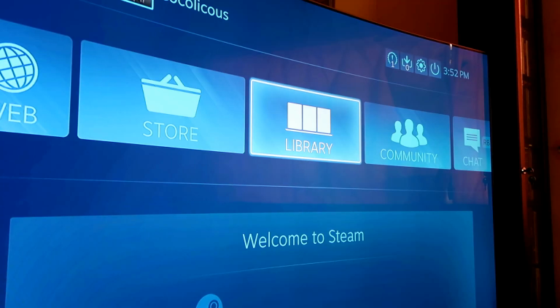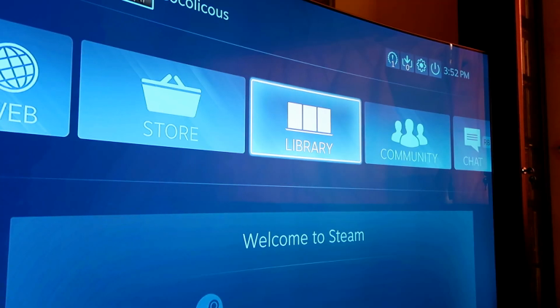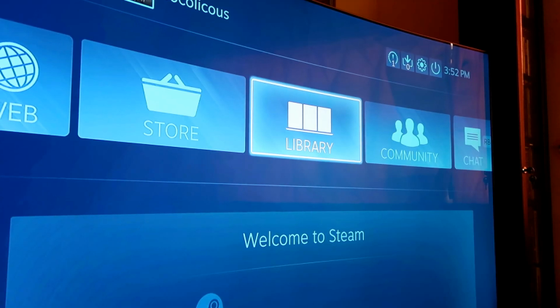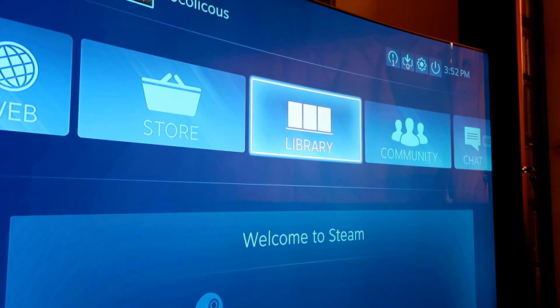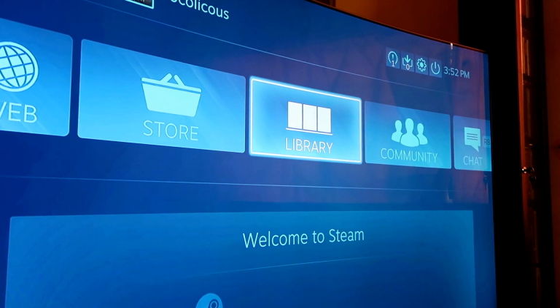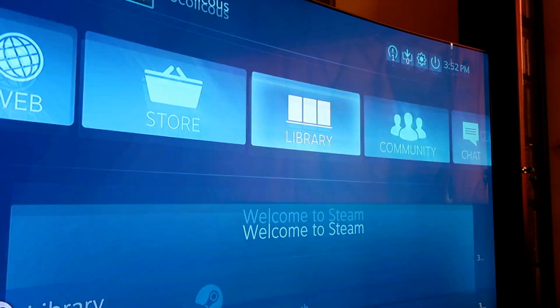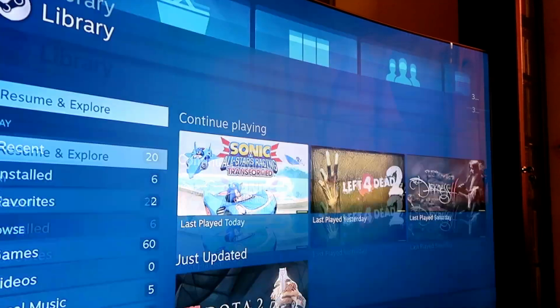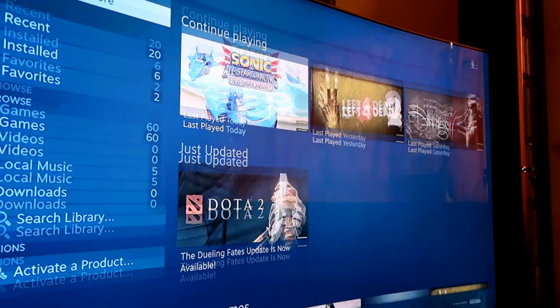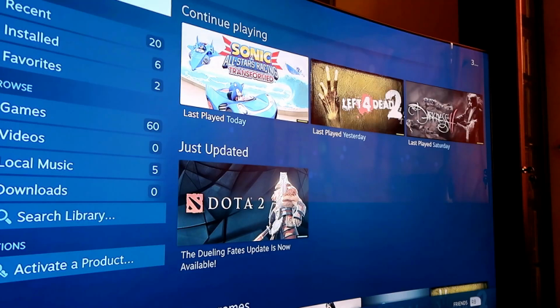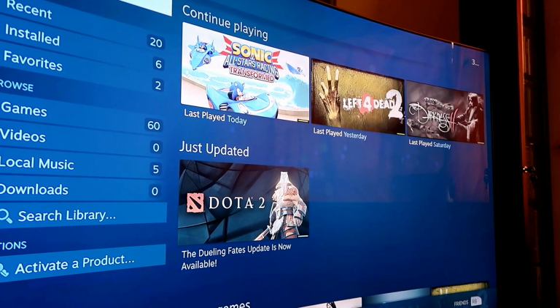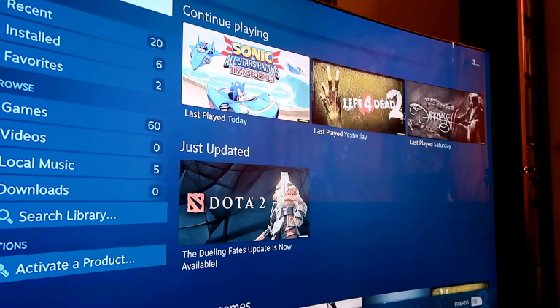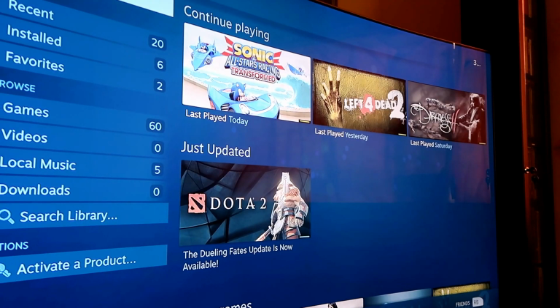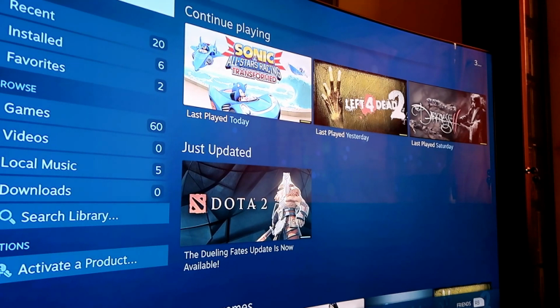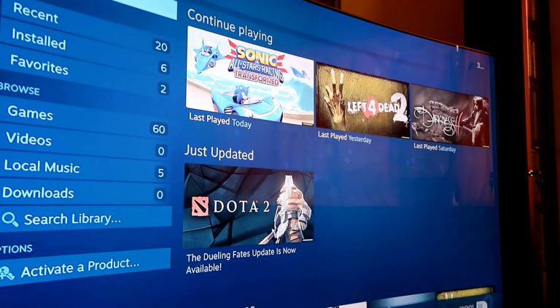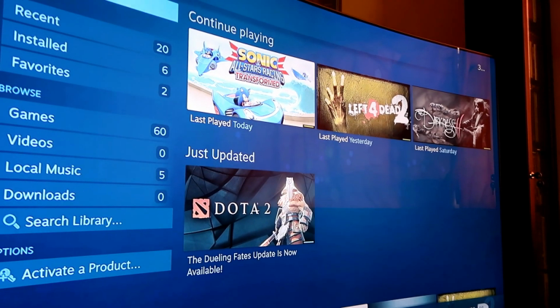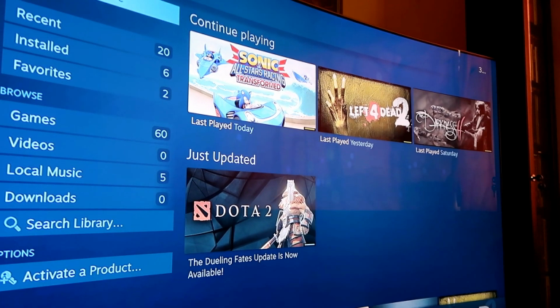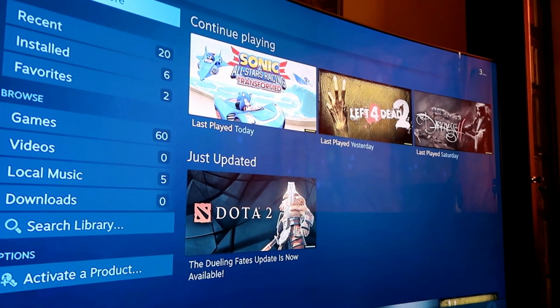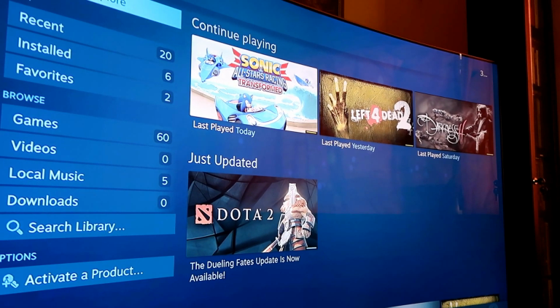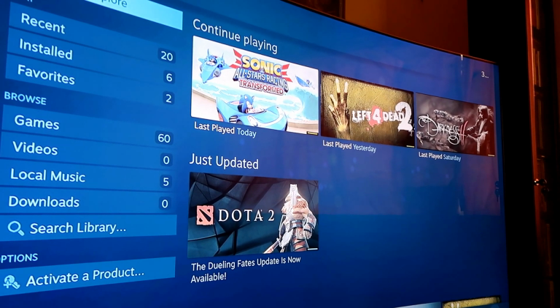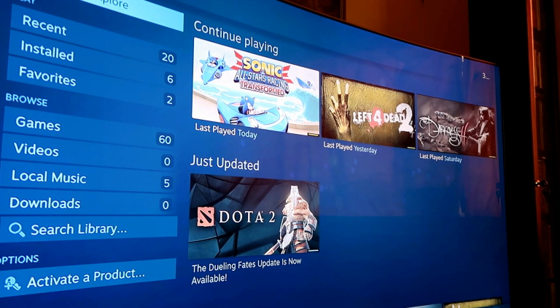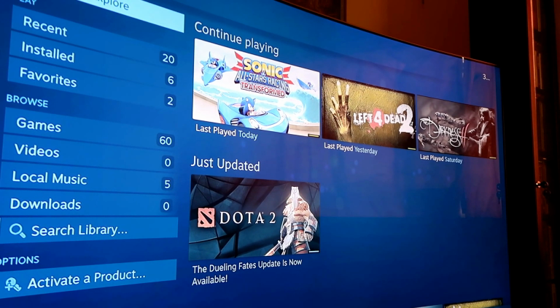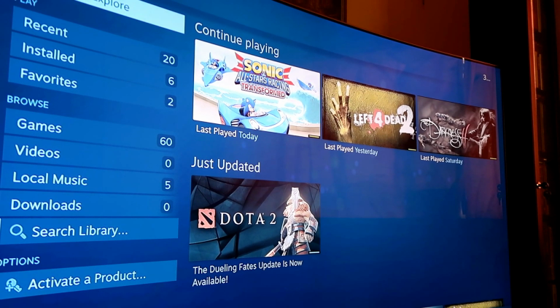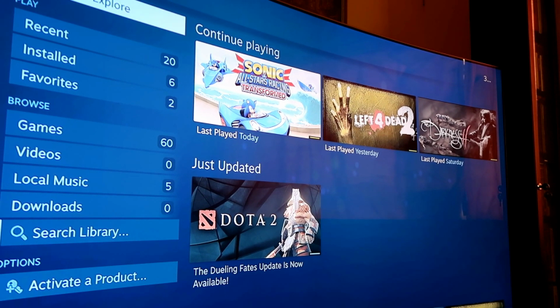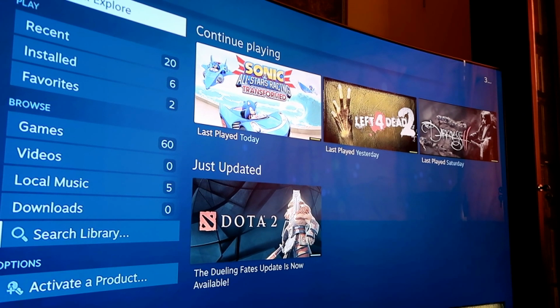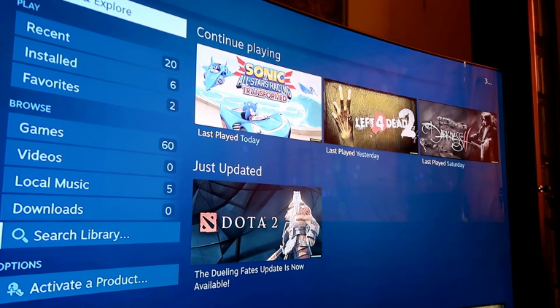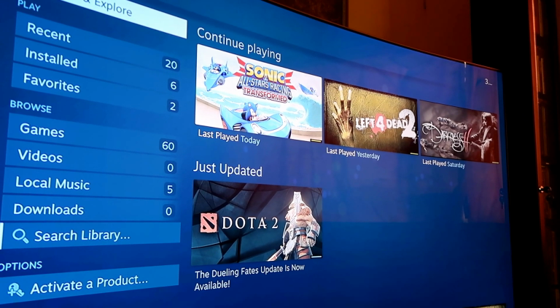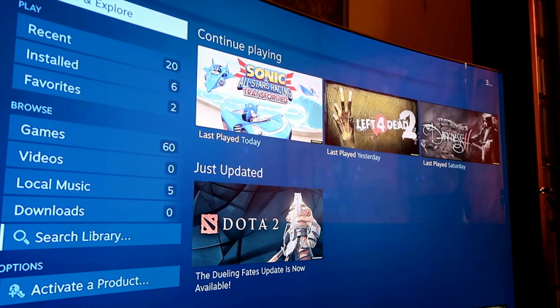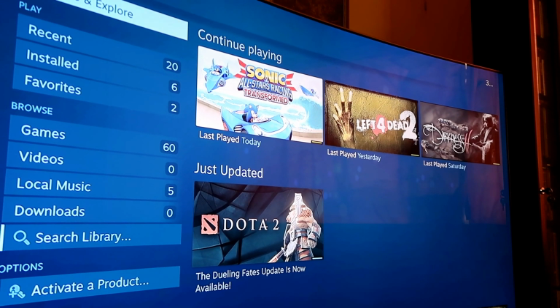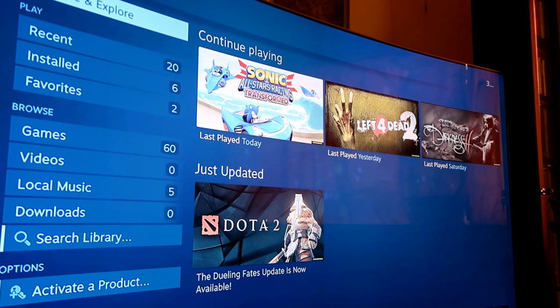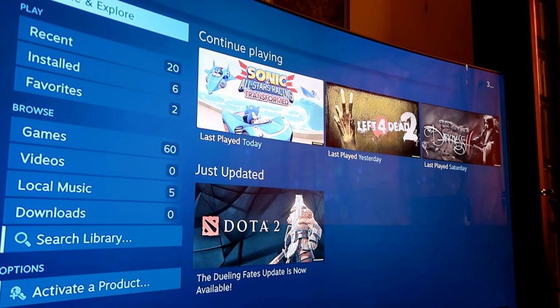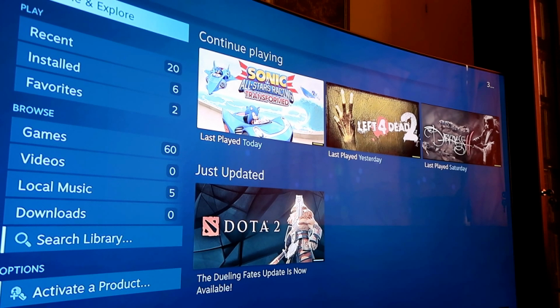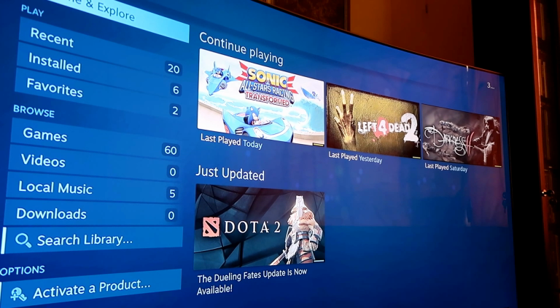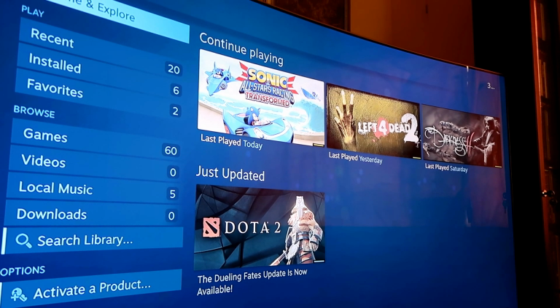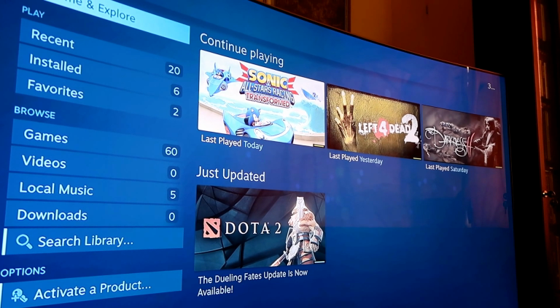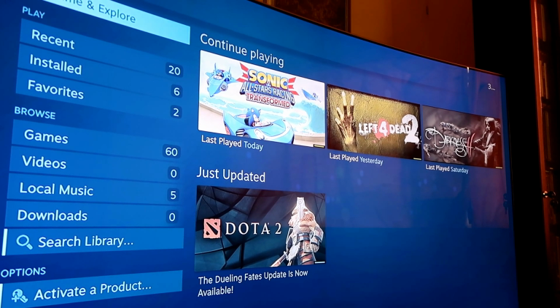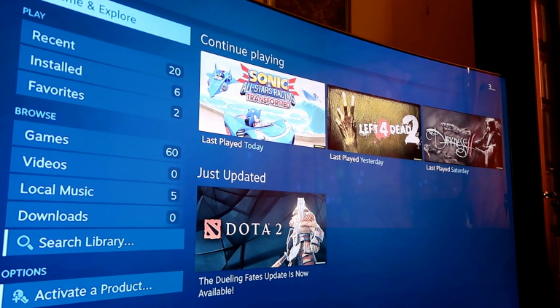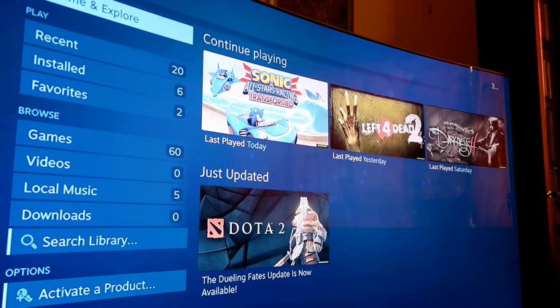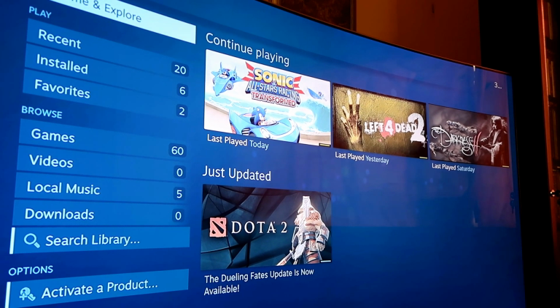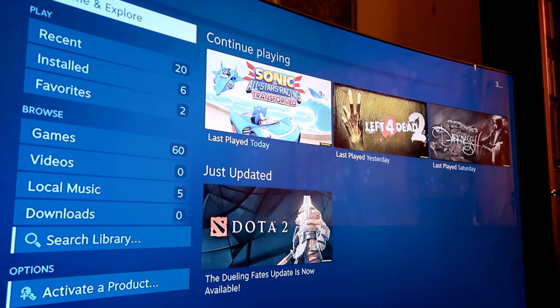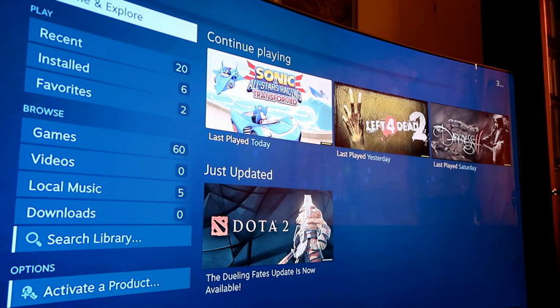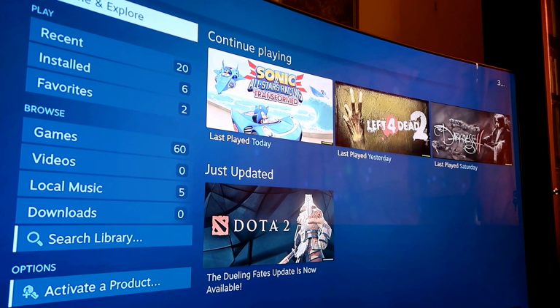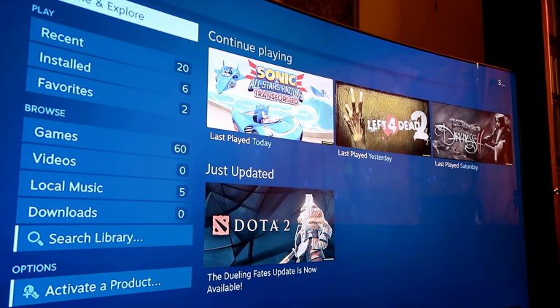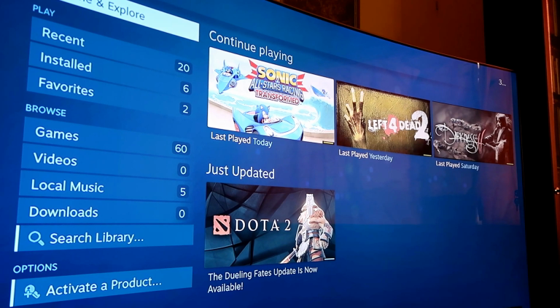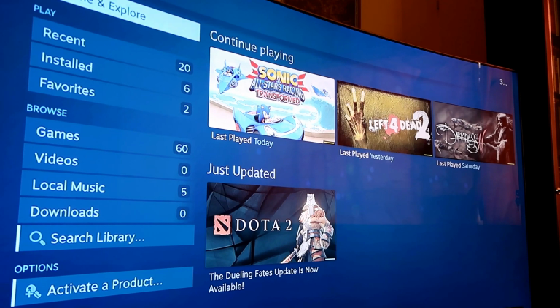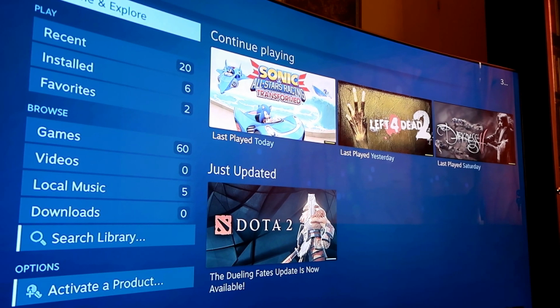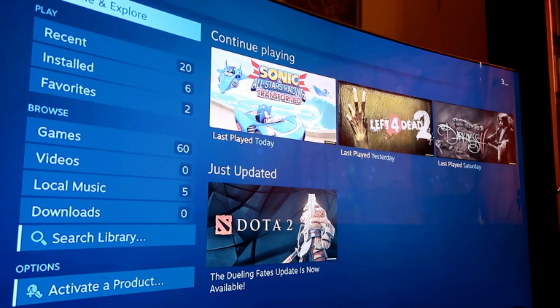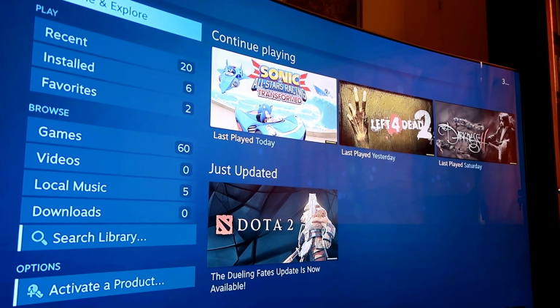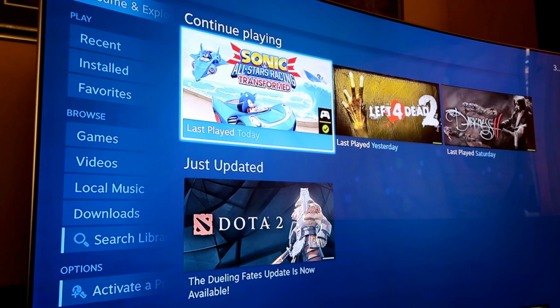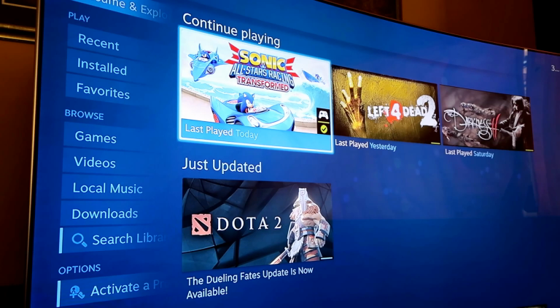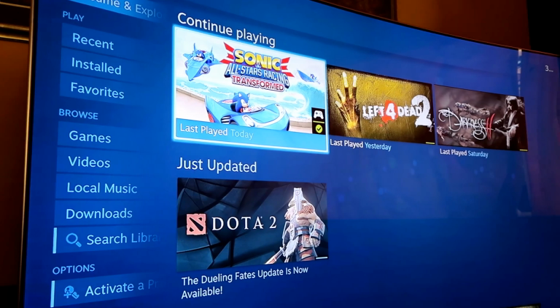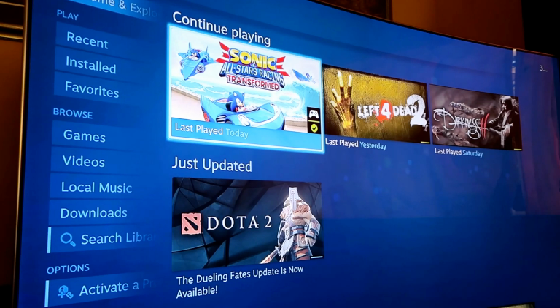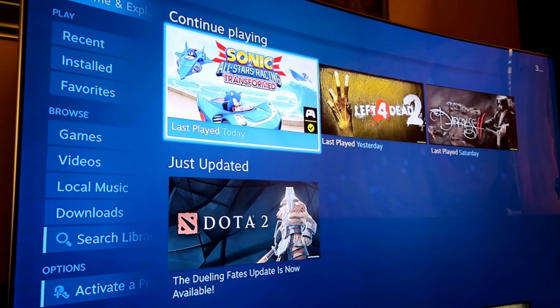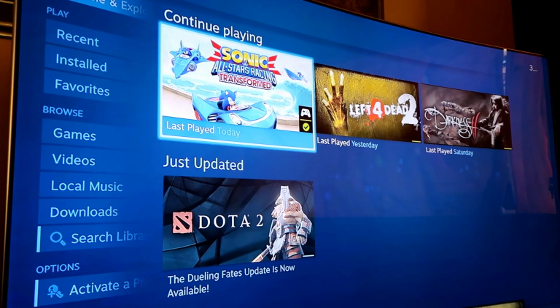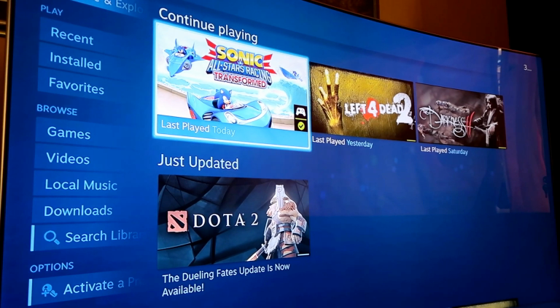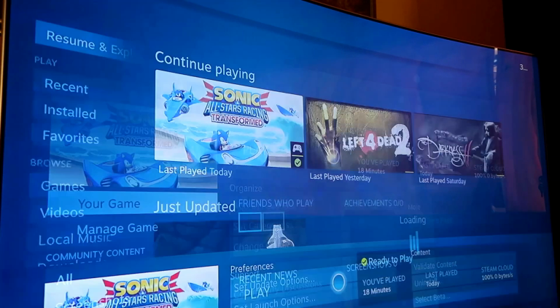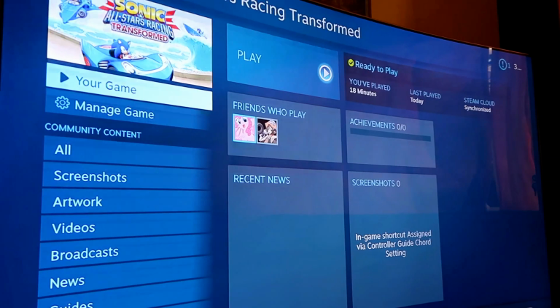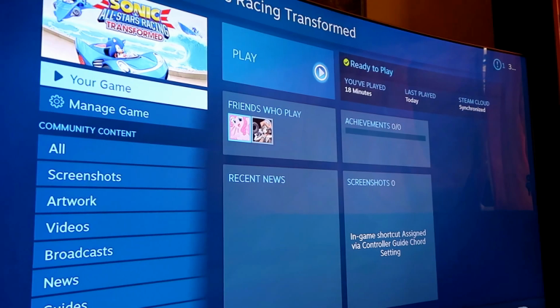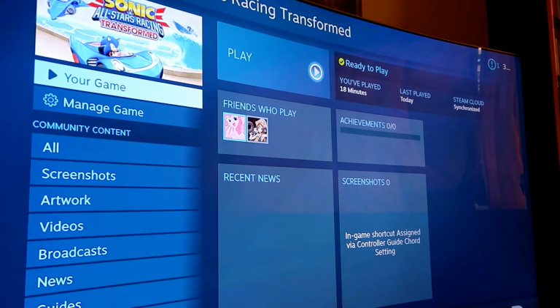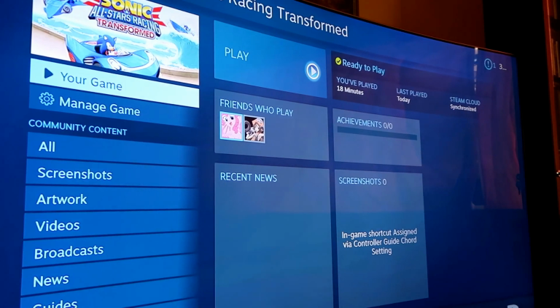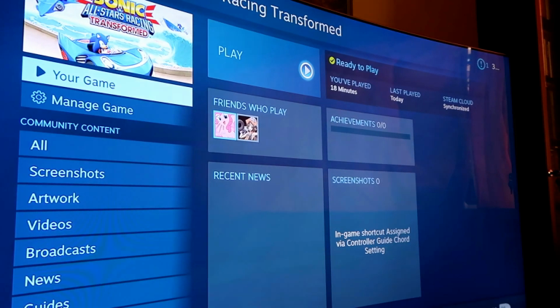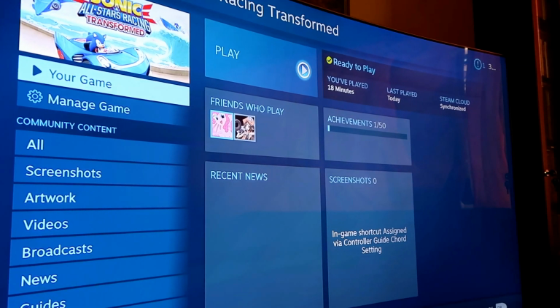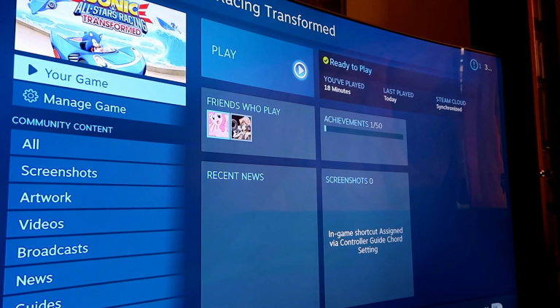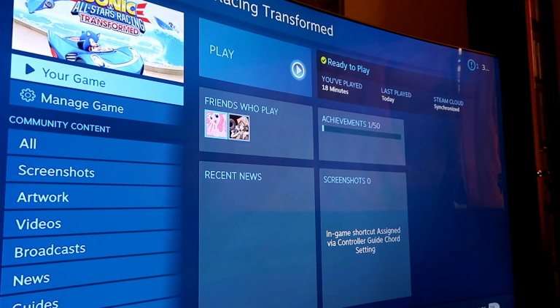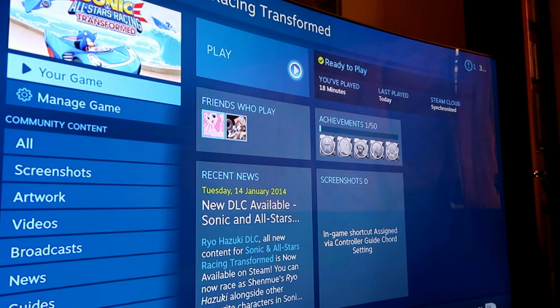The Steam Link app offers an entire Big Picture mode from Steam and in a way changes Steam to look like a home console with an easy-to-use UI.